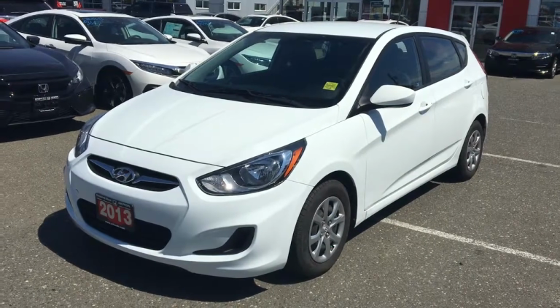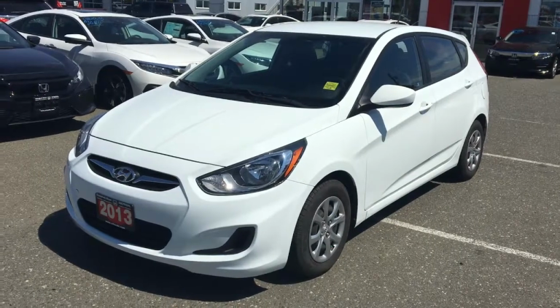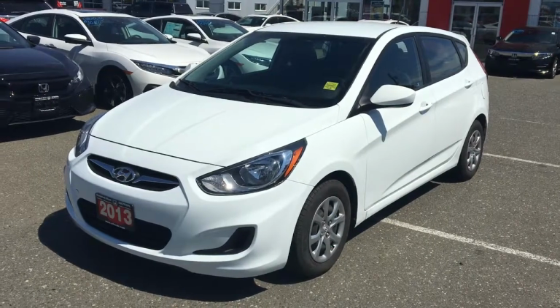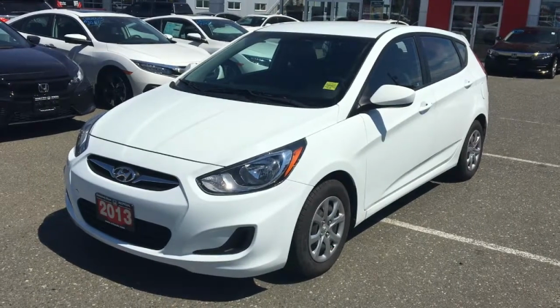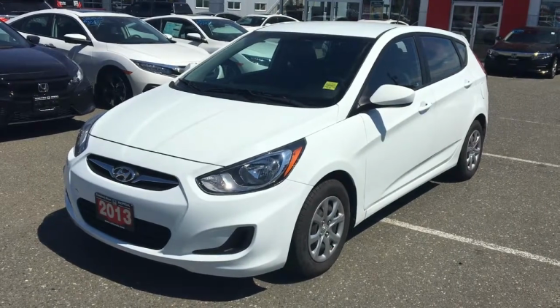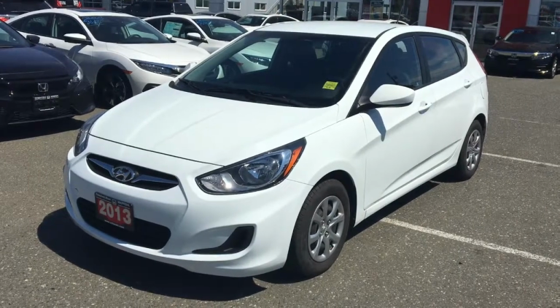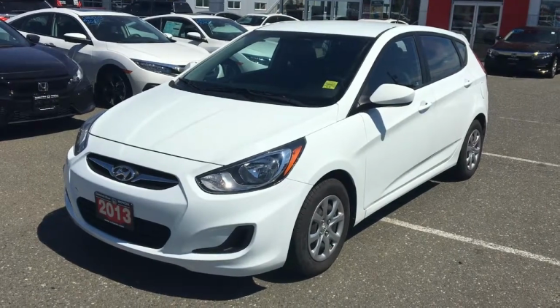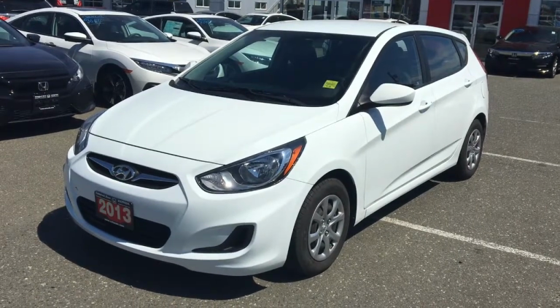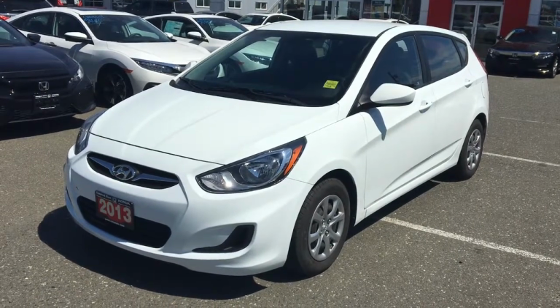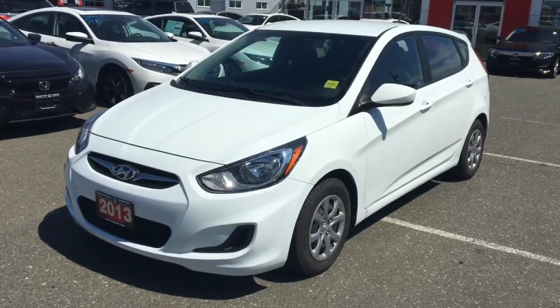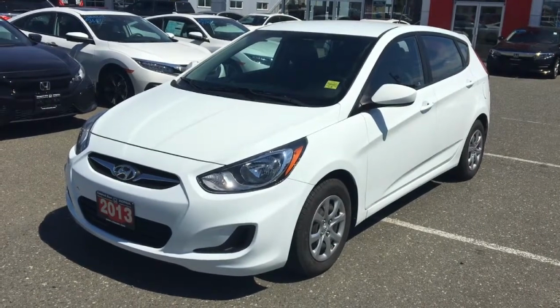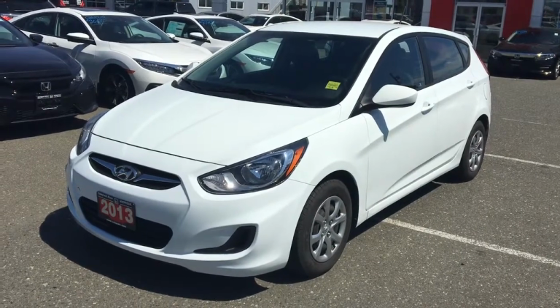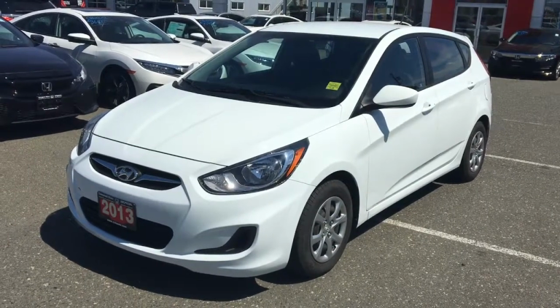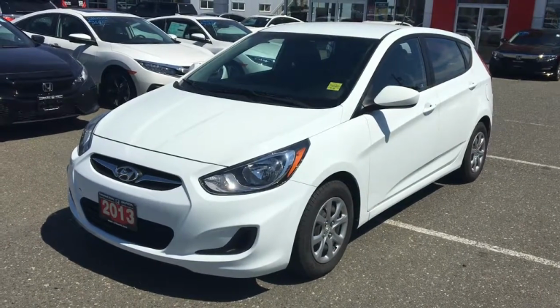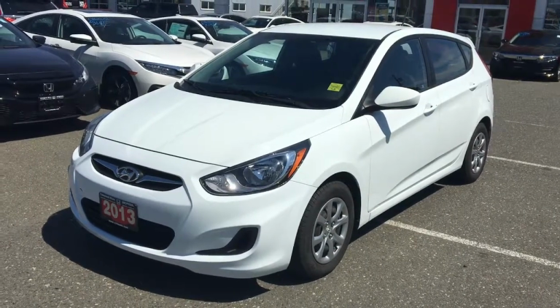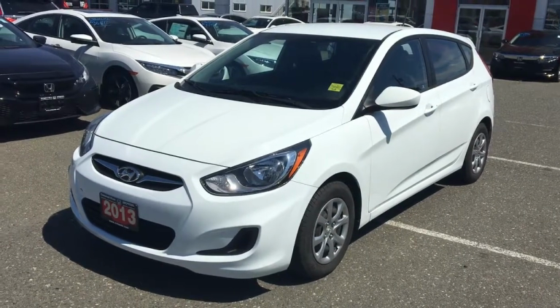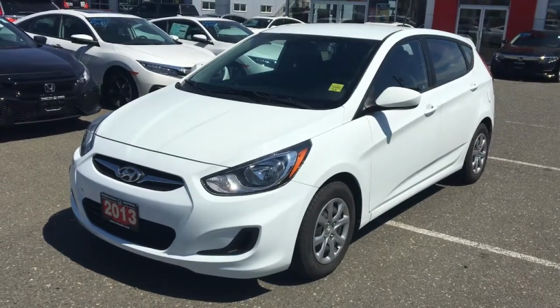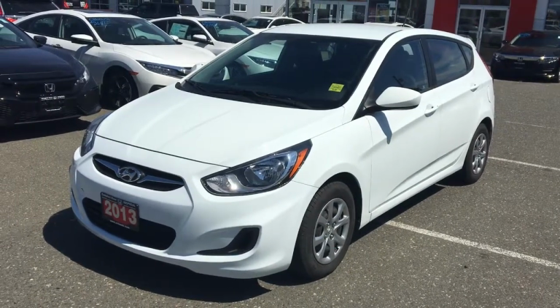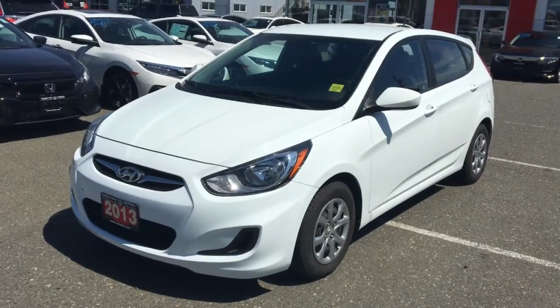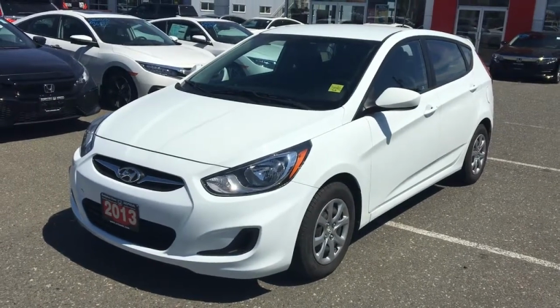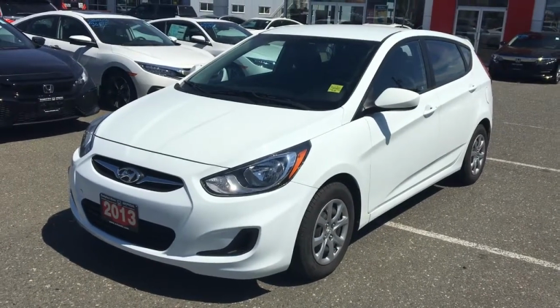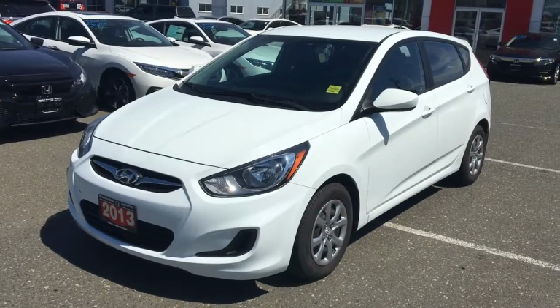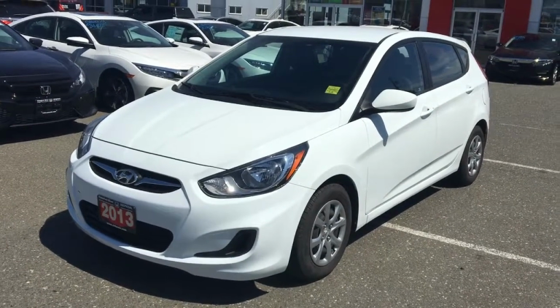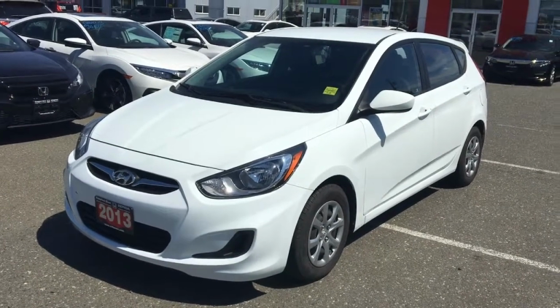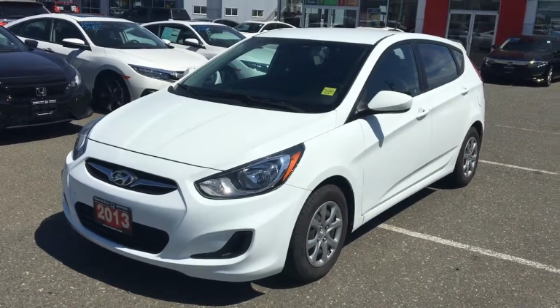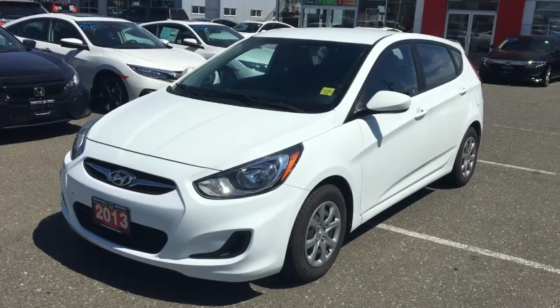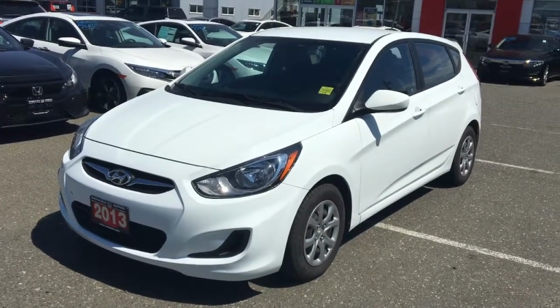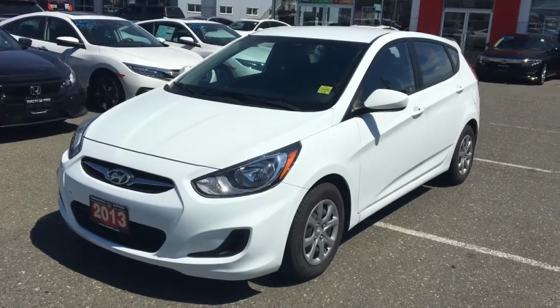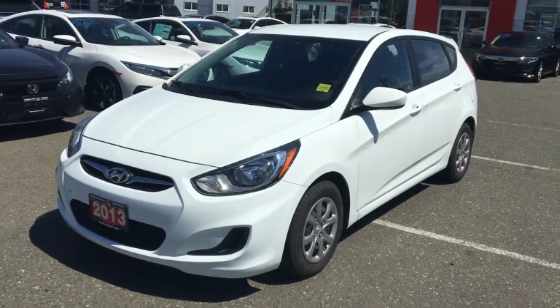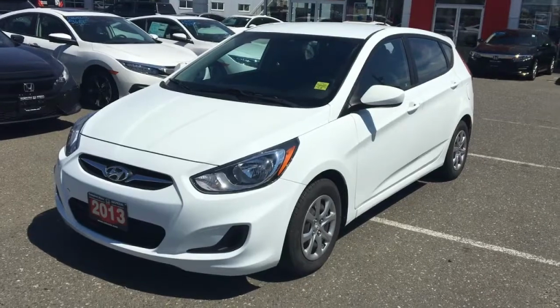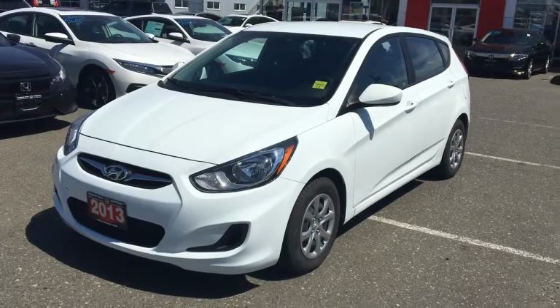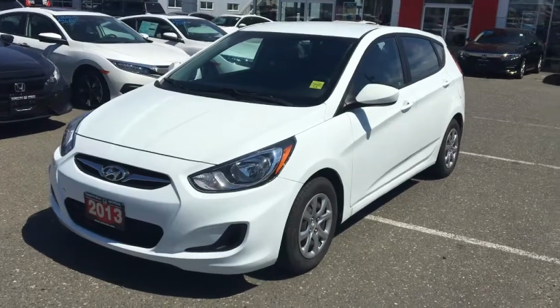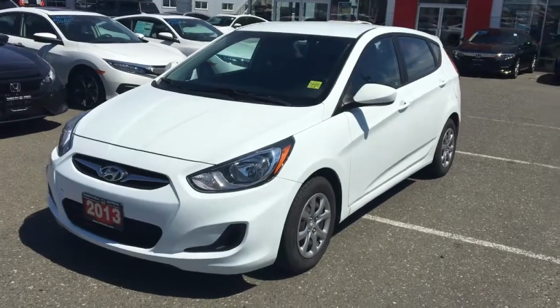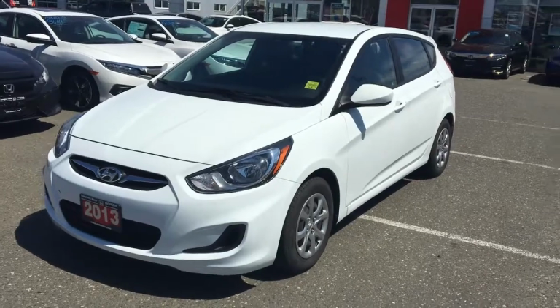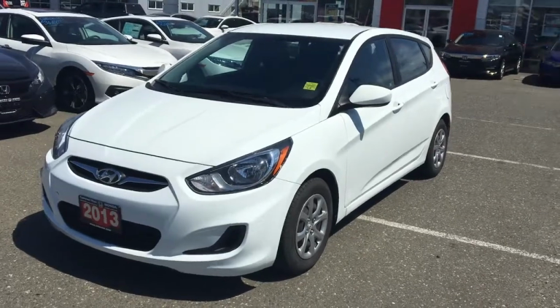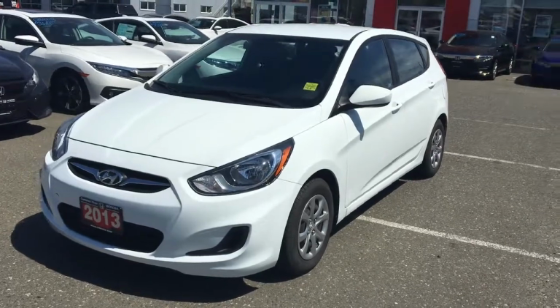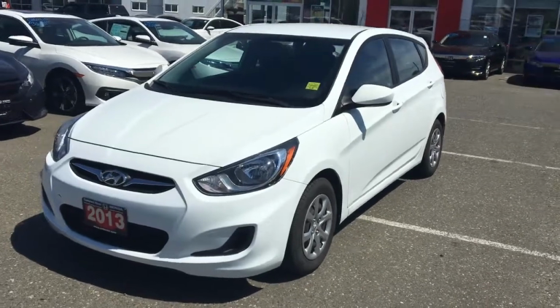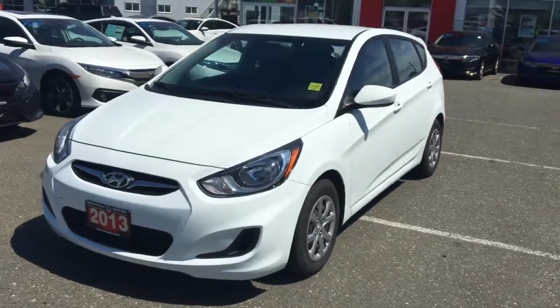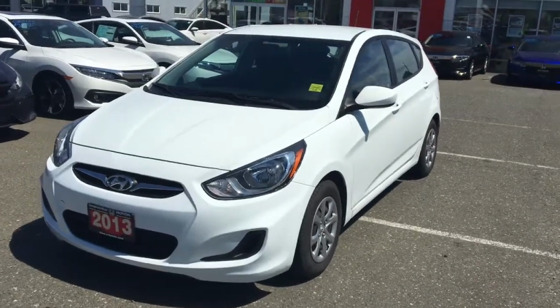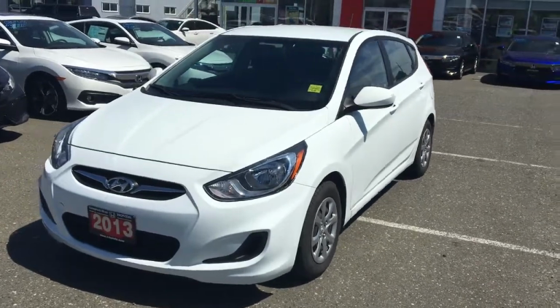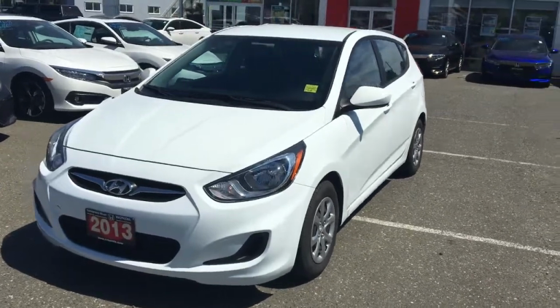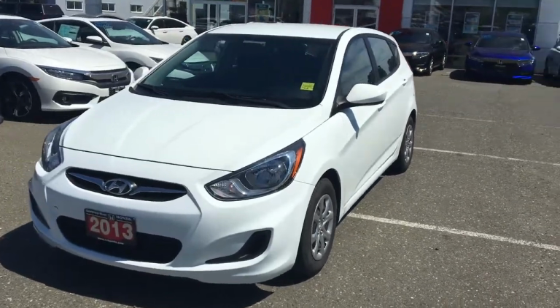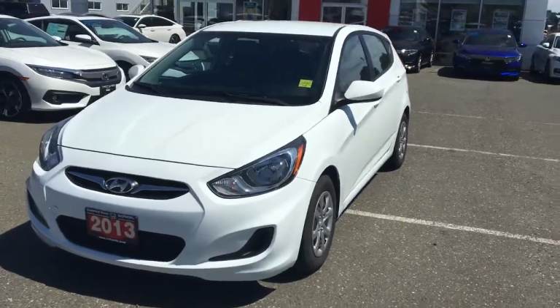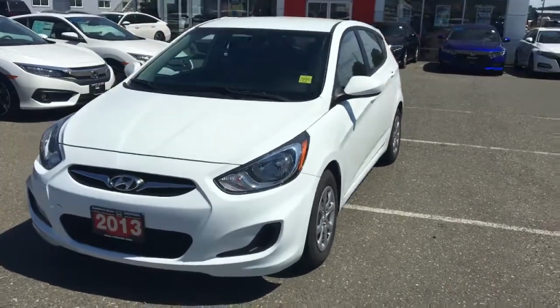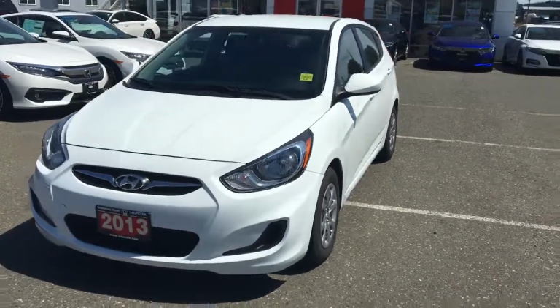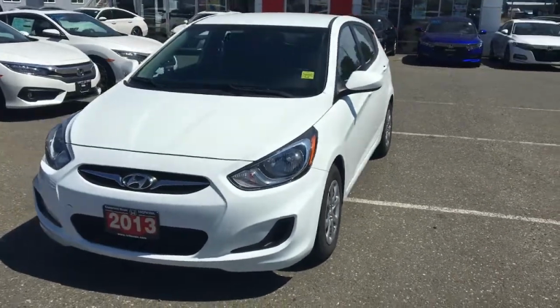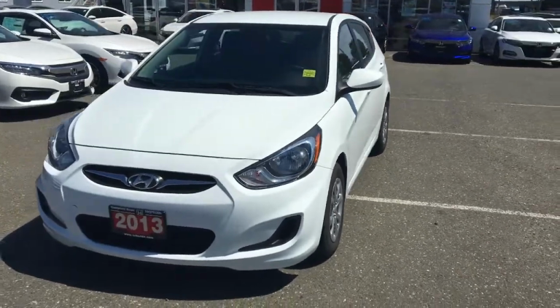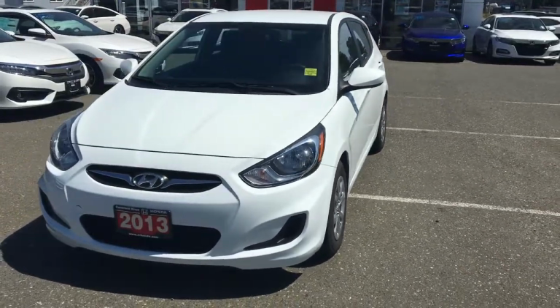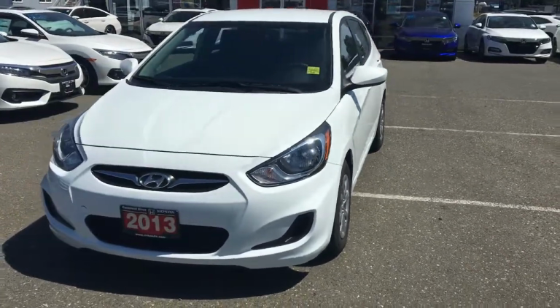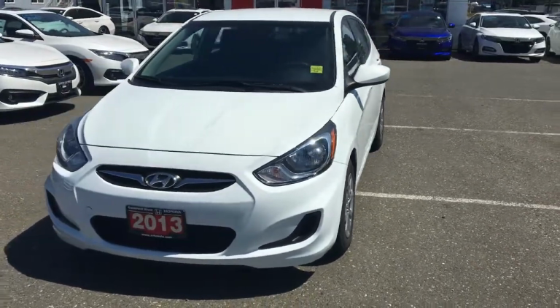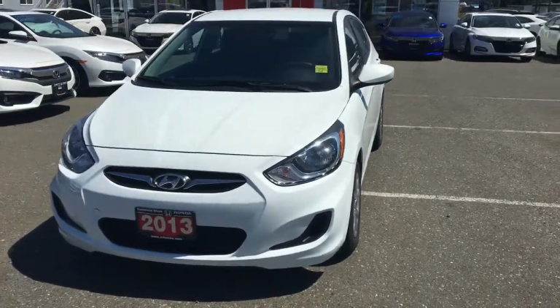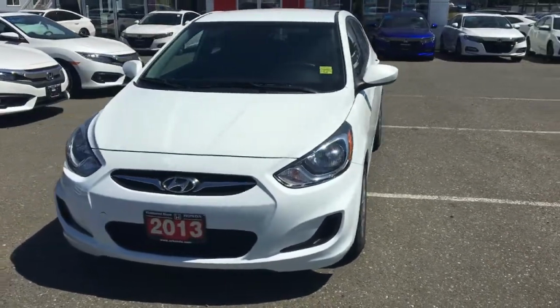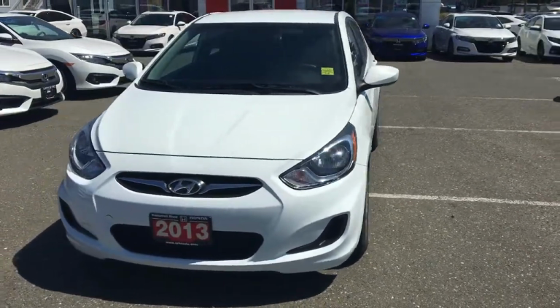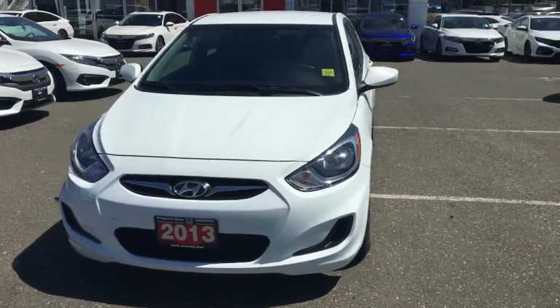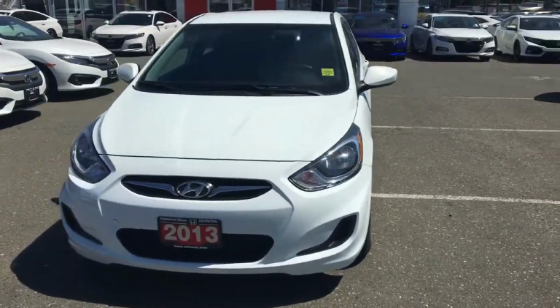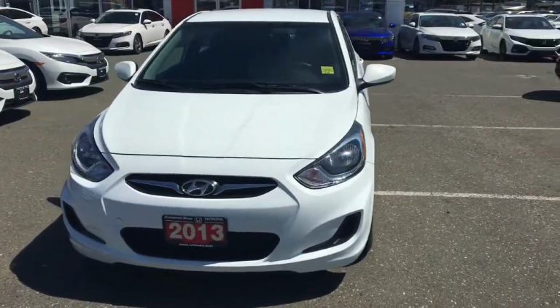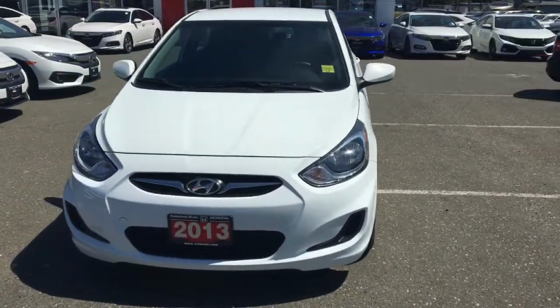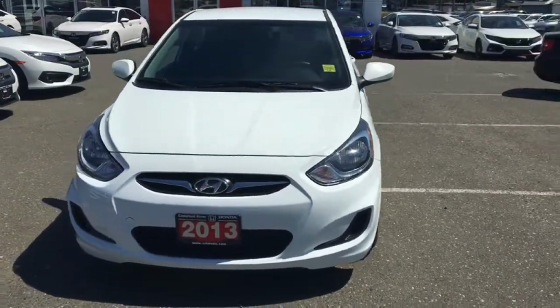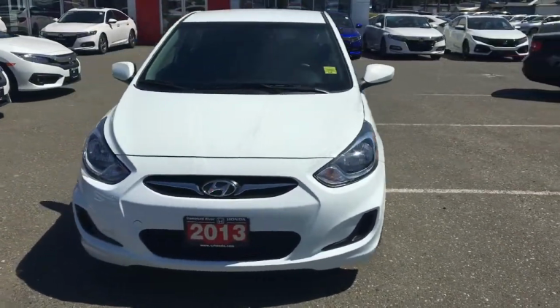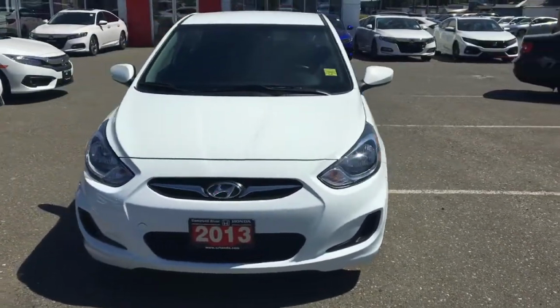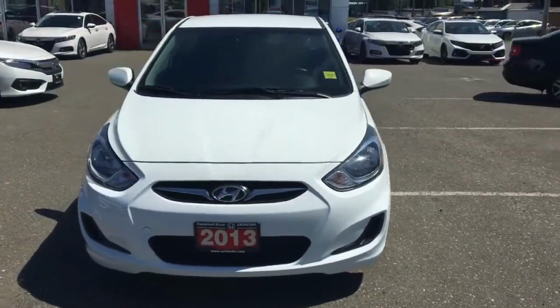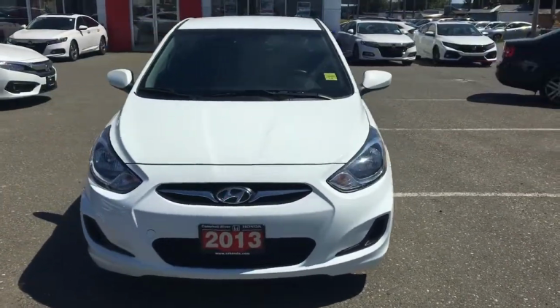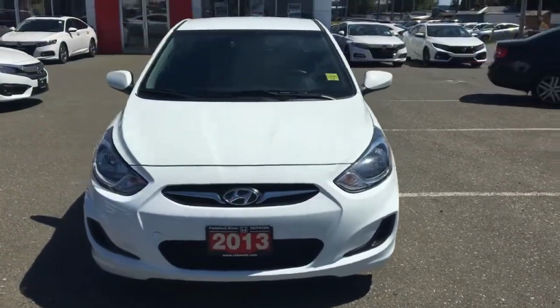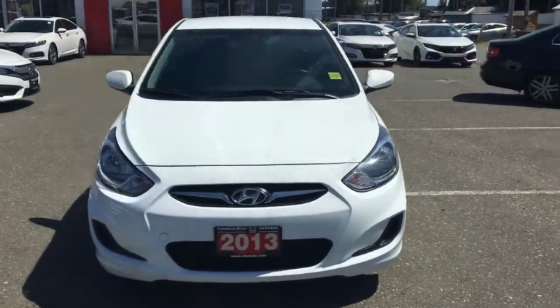Hi Sarah, it's Brandon here with Camel Rover Honda. I just wanted to show you our 2013 Hyundai Accent and you know what, this car is beautiful.